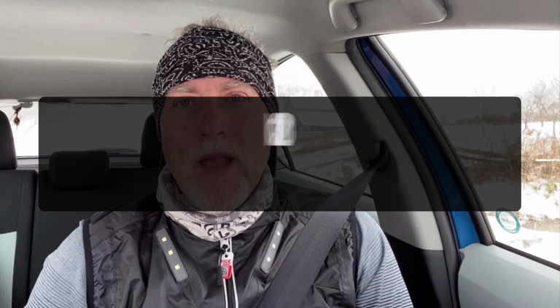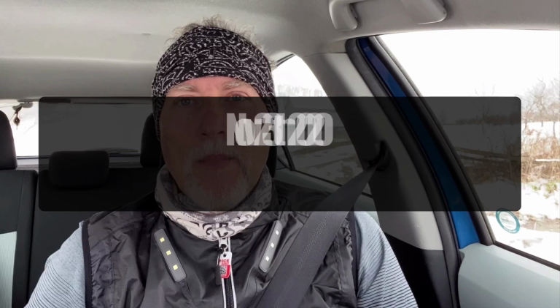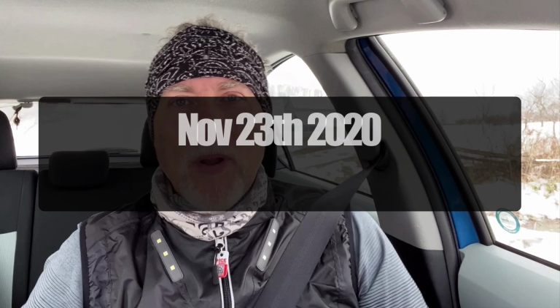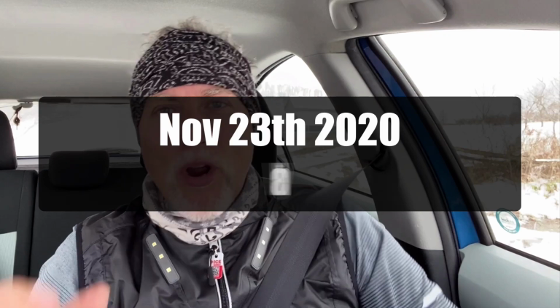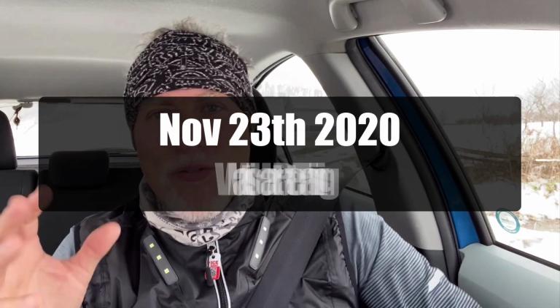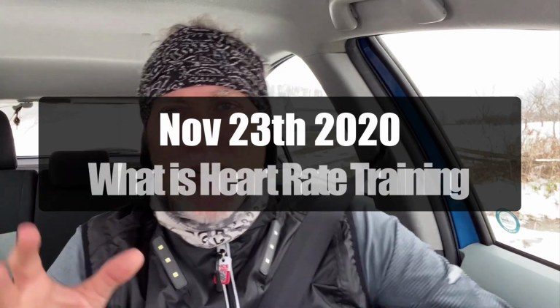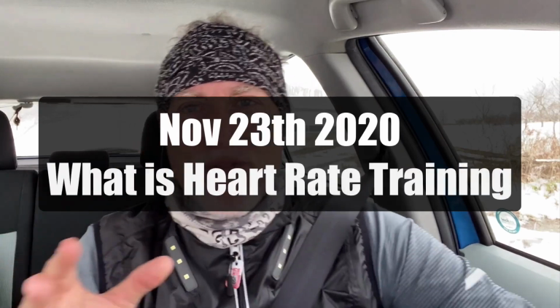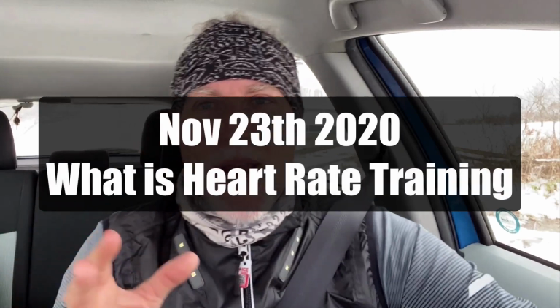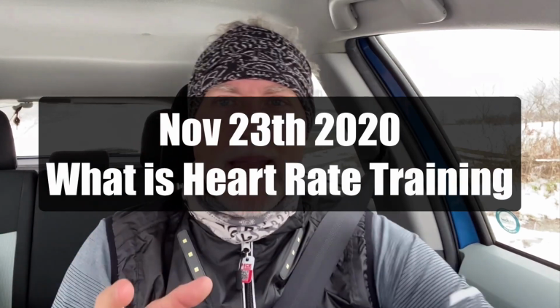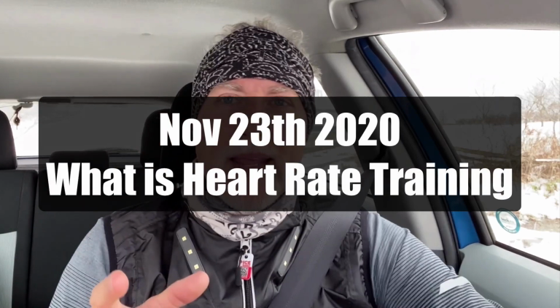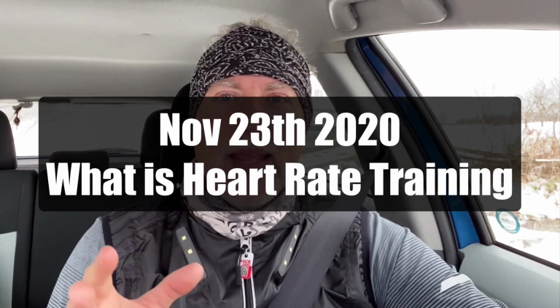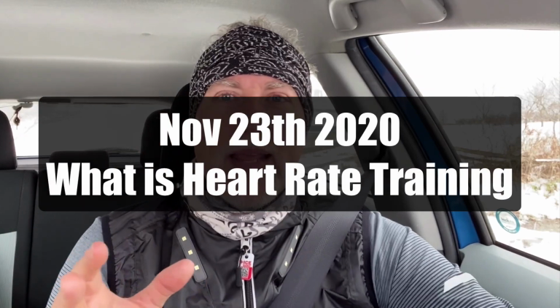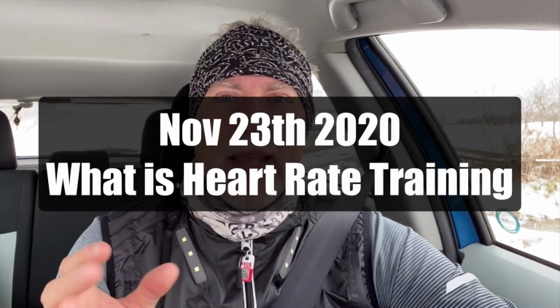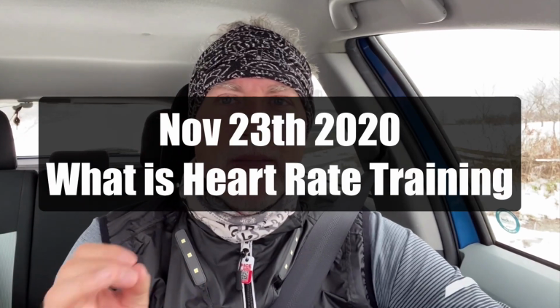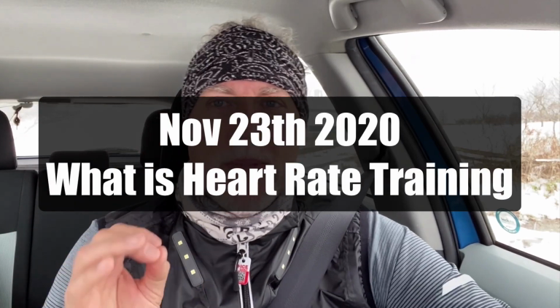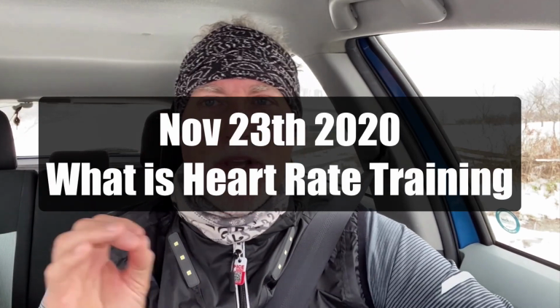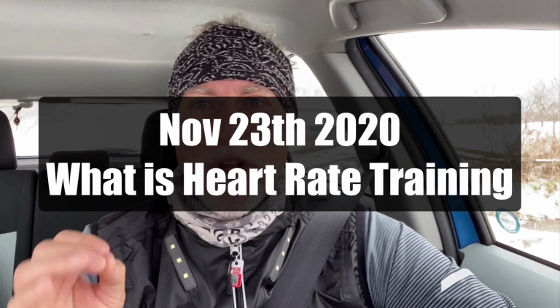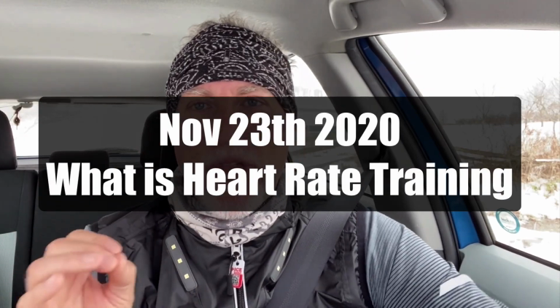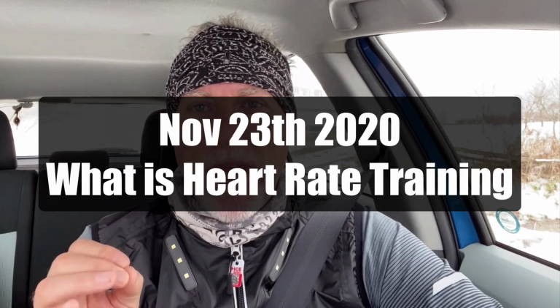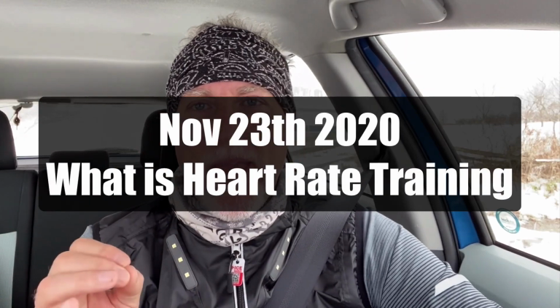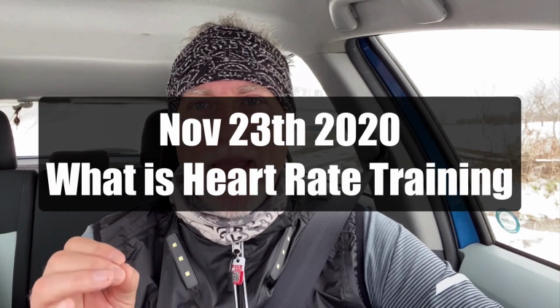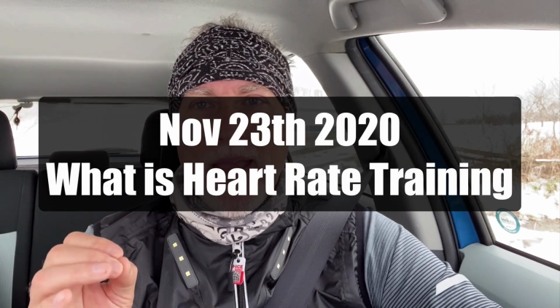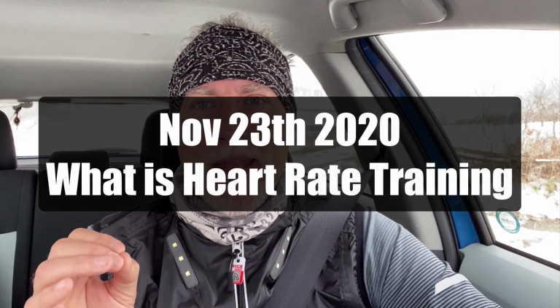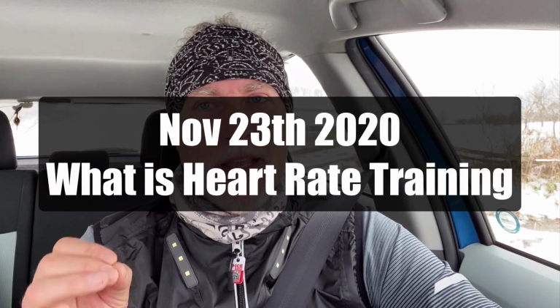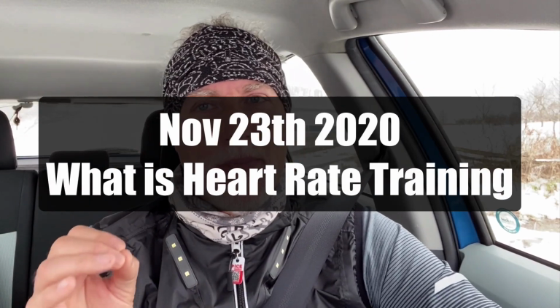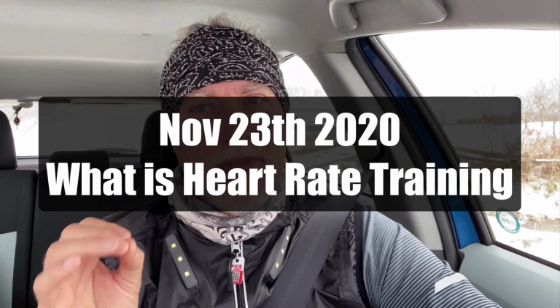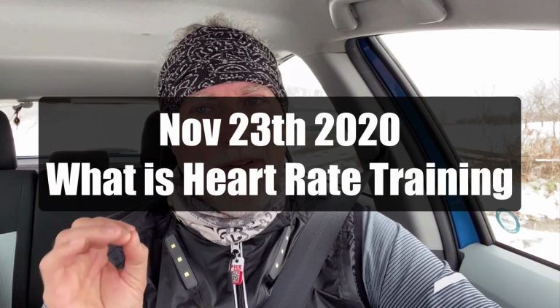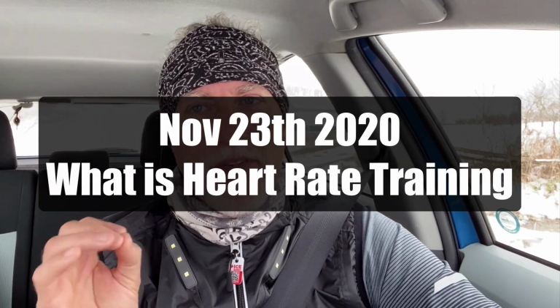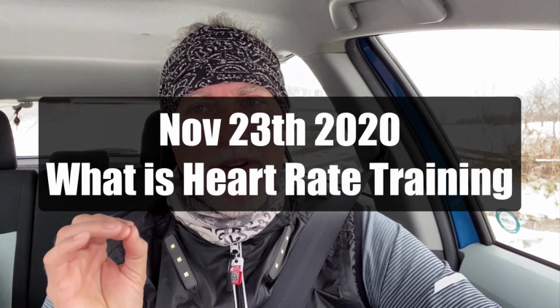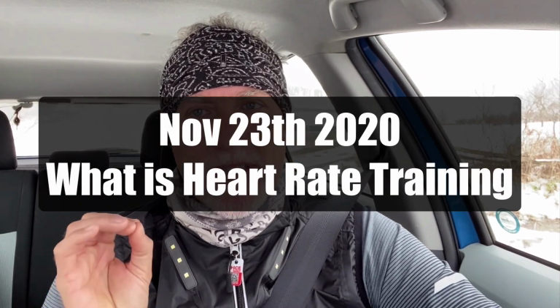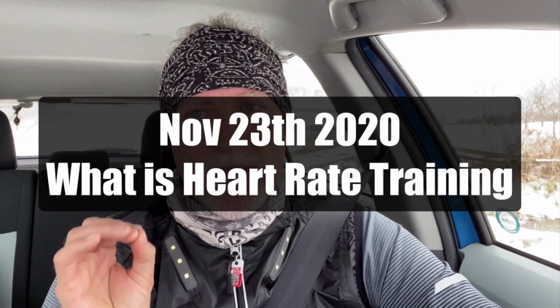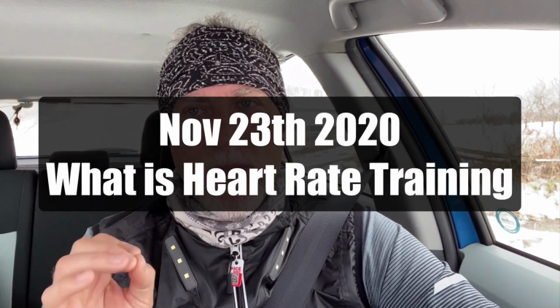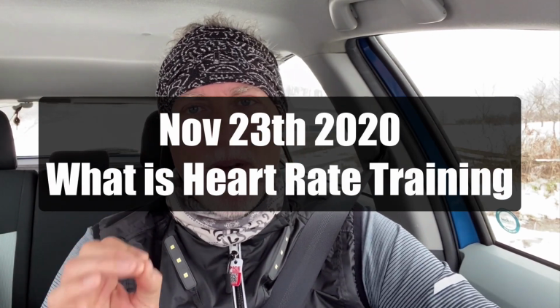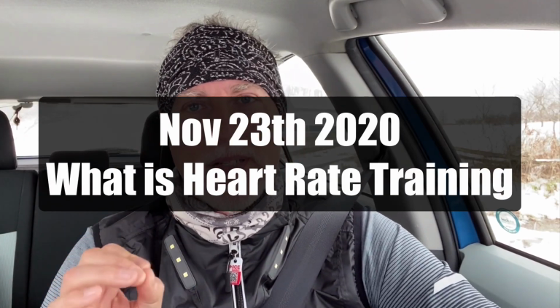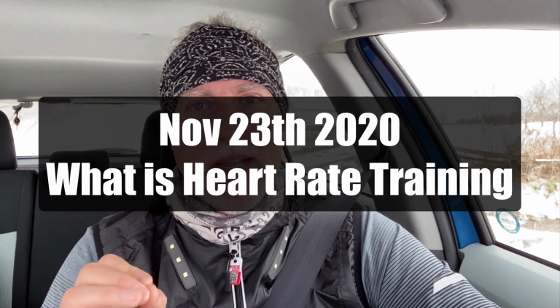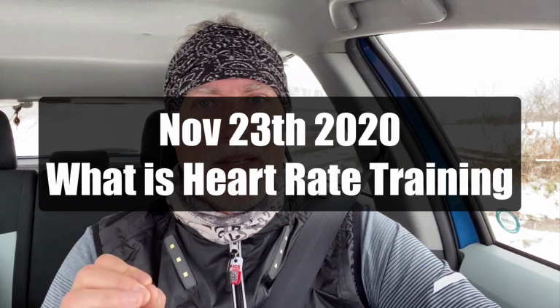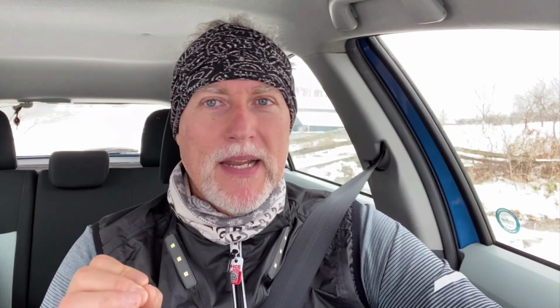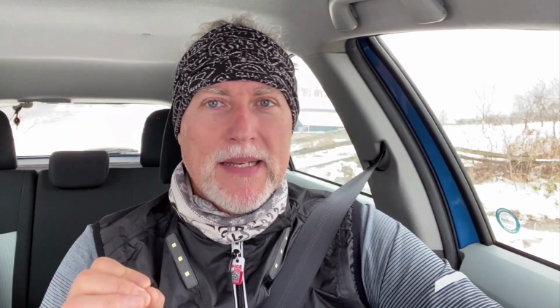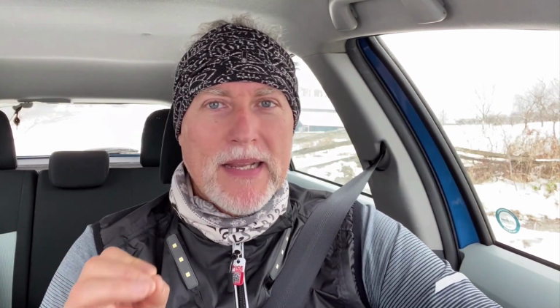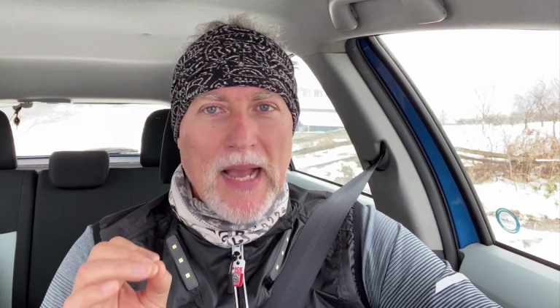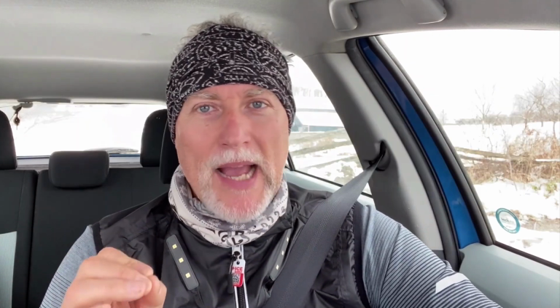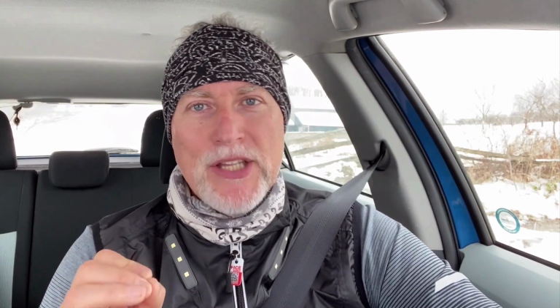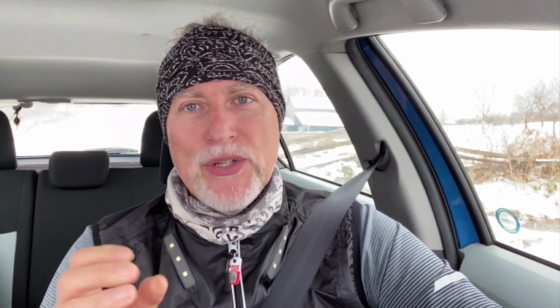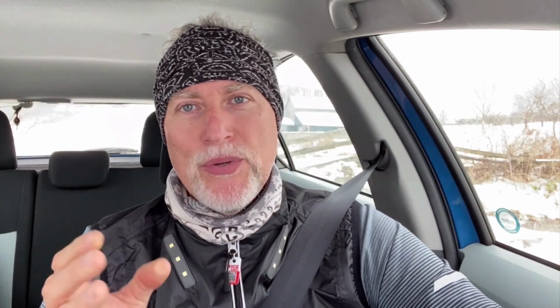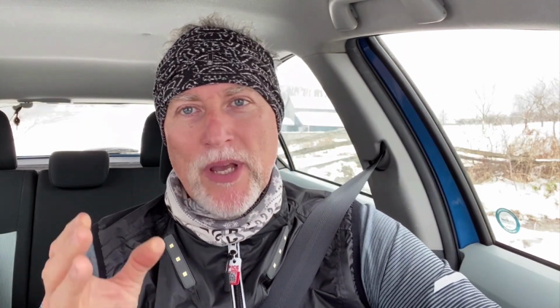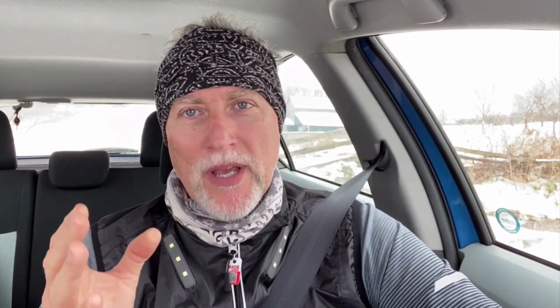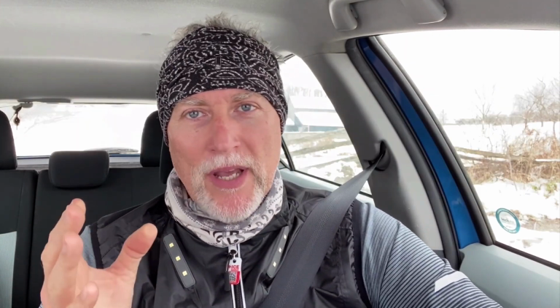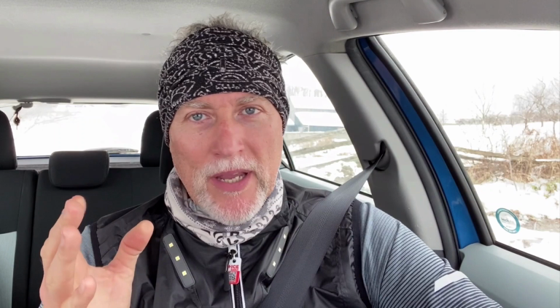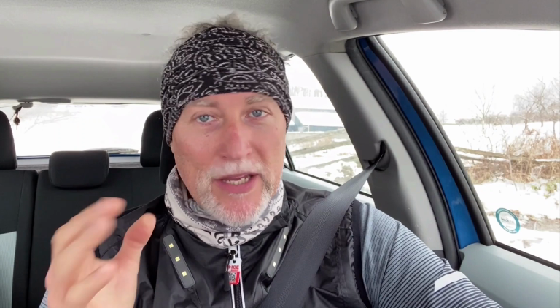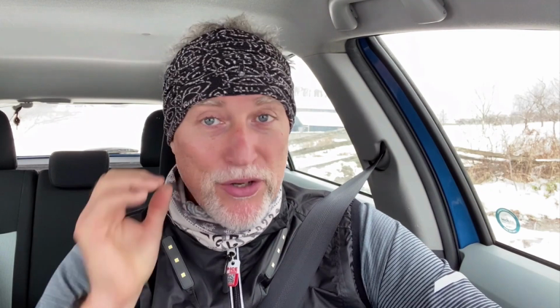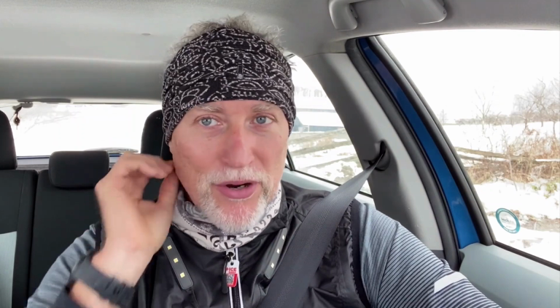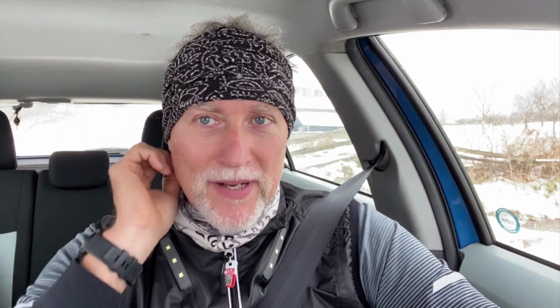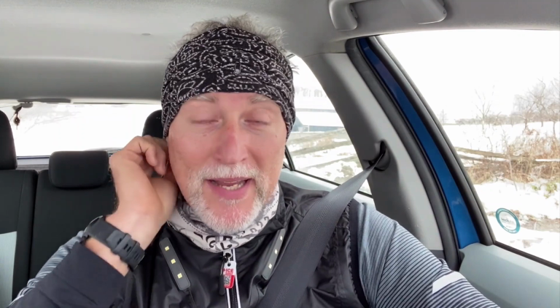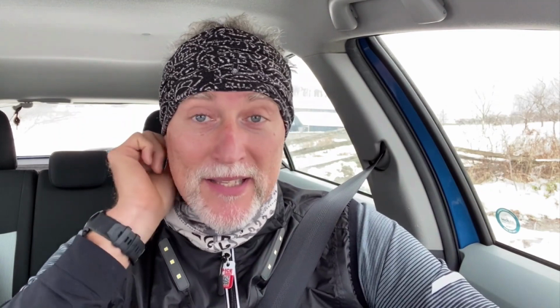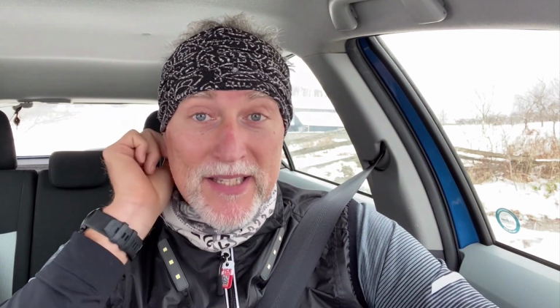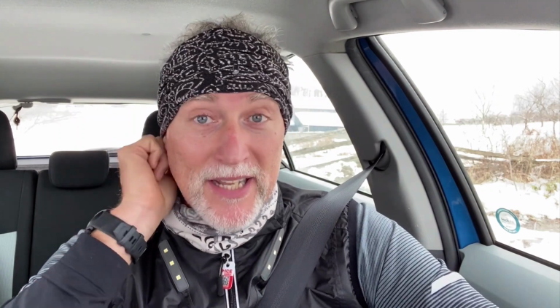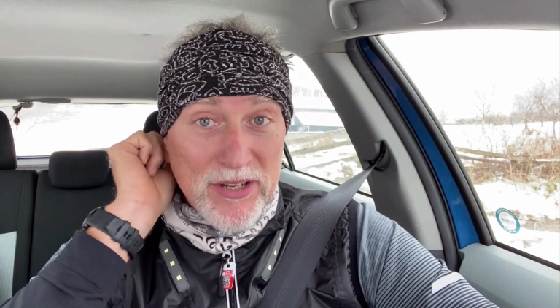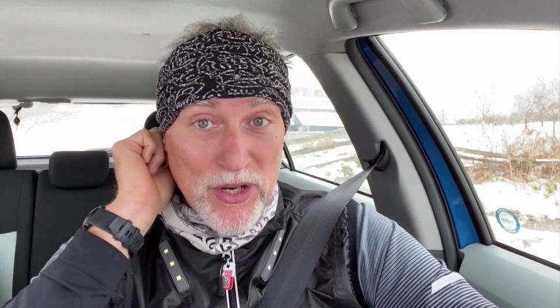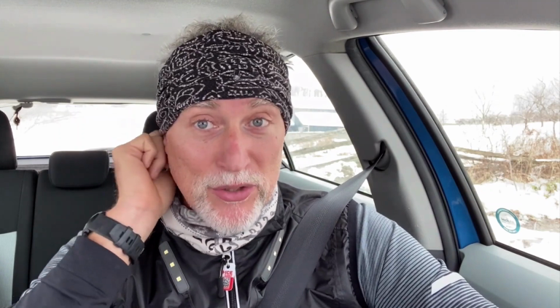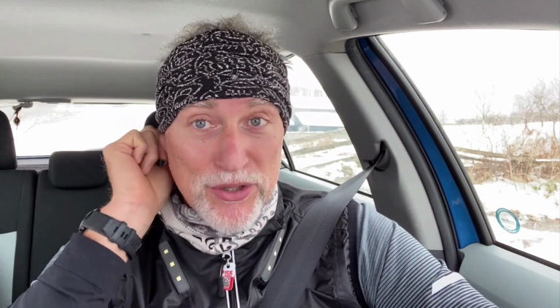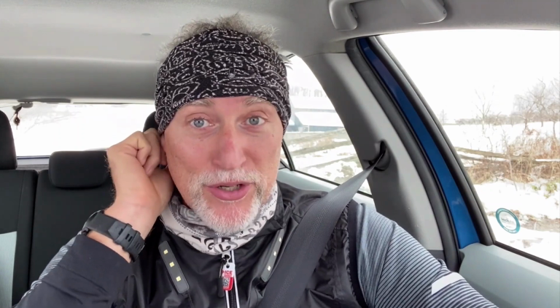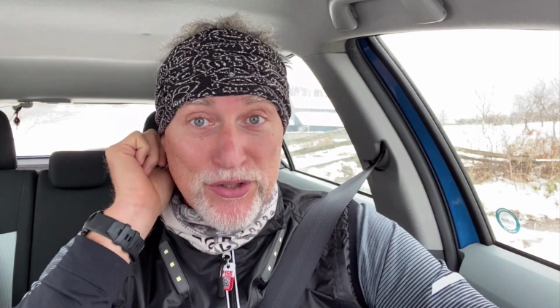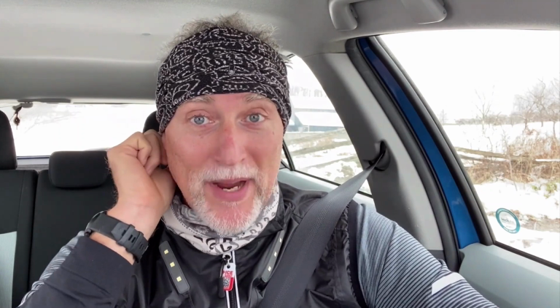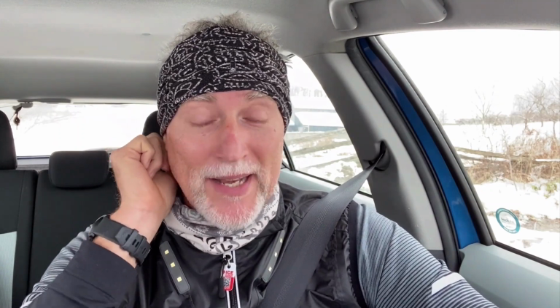Heart rate training can be a good thing, and it can be a very smart technique to guide you in your intensity during training.